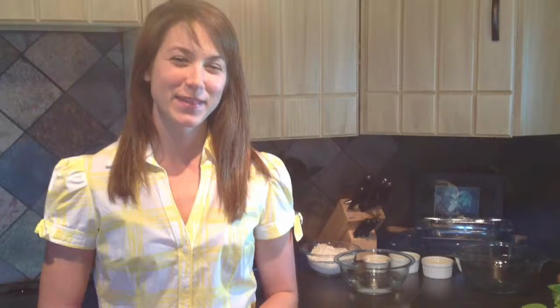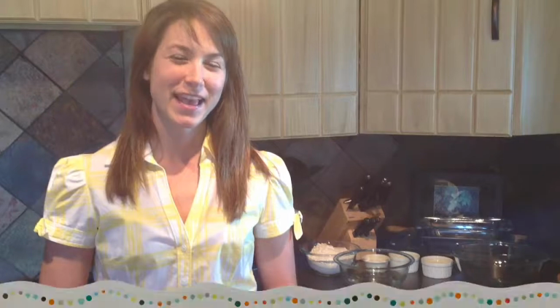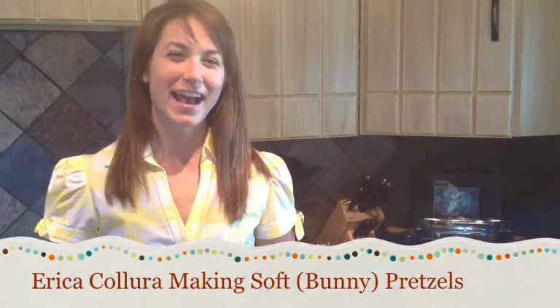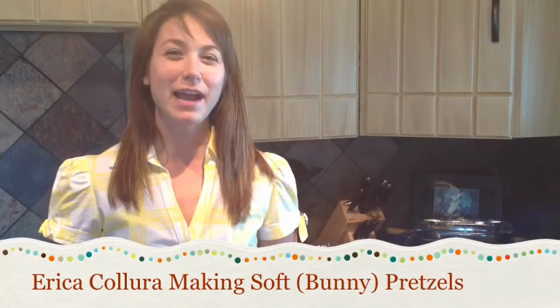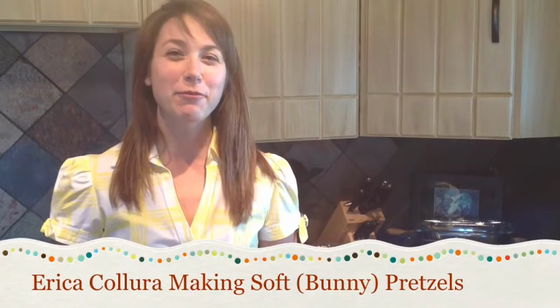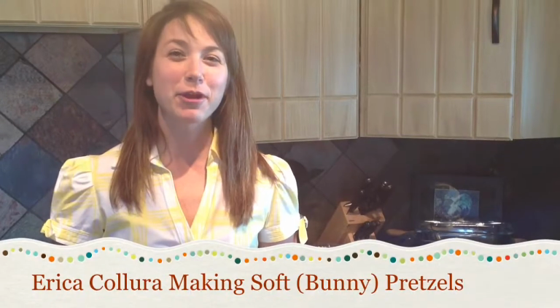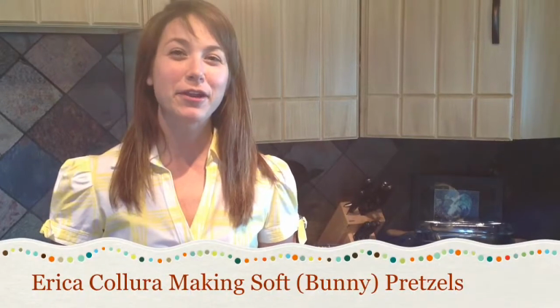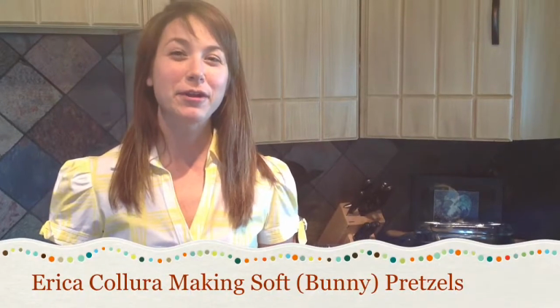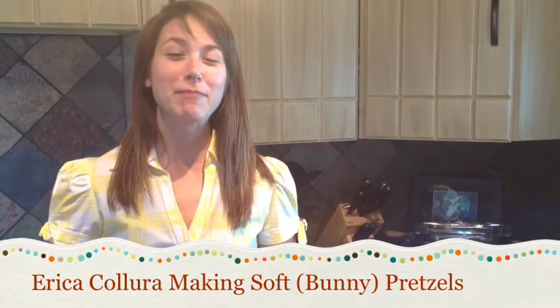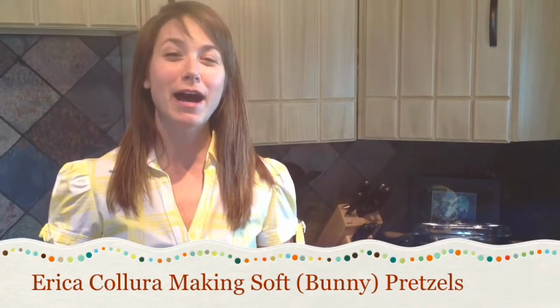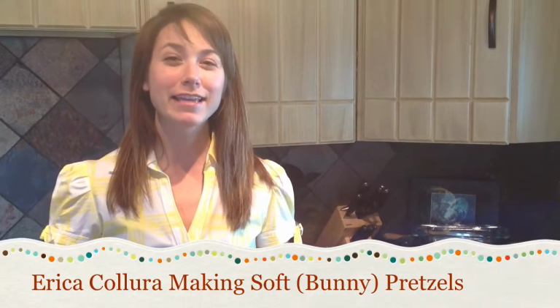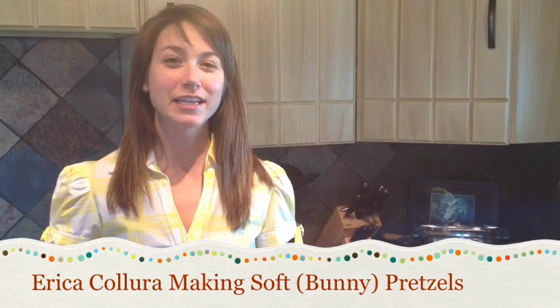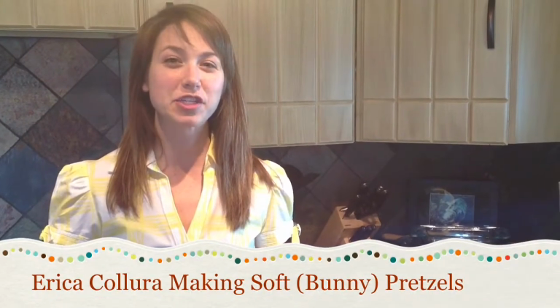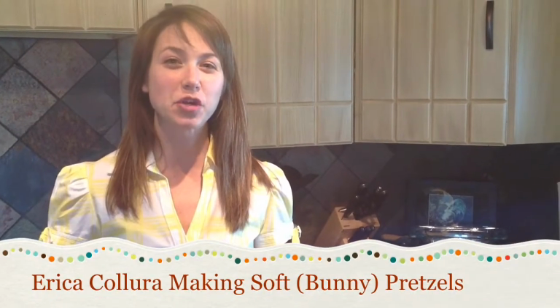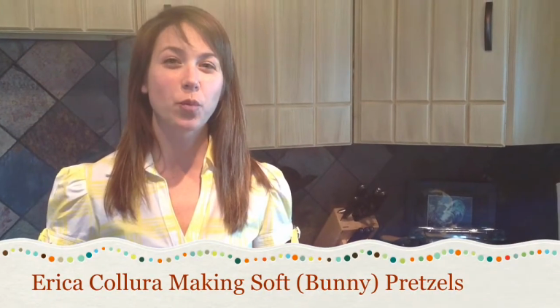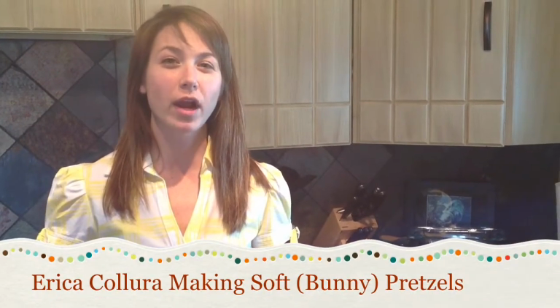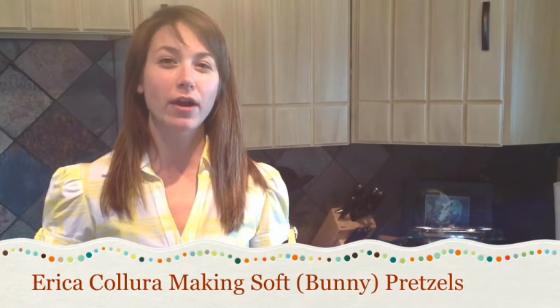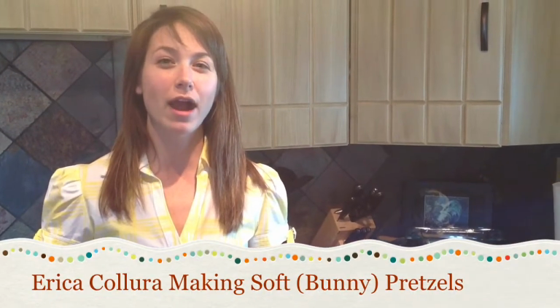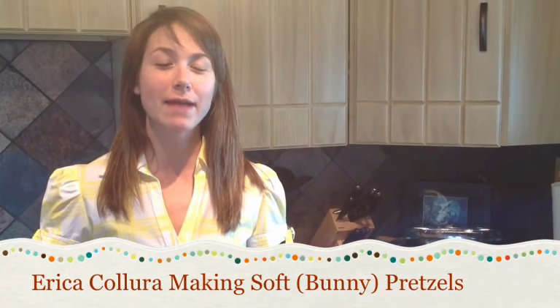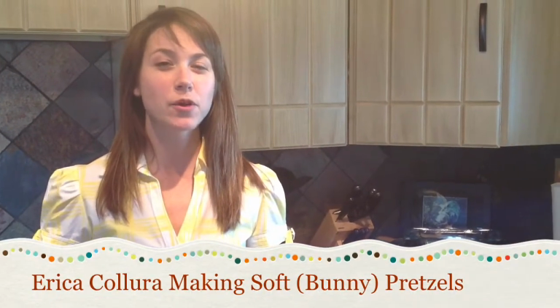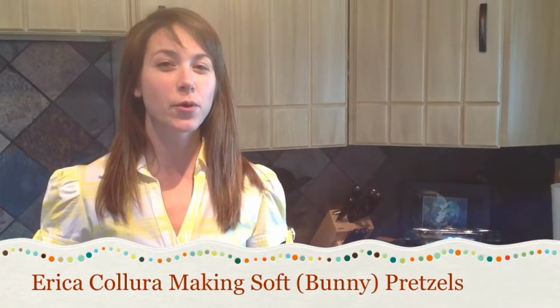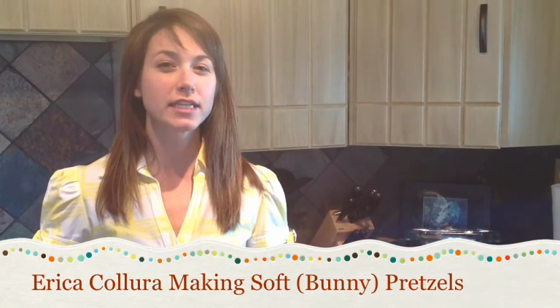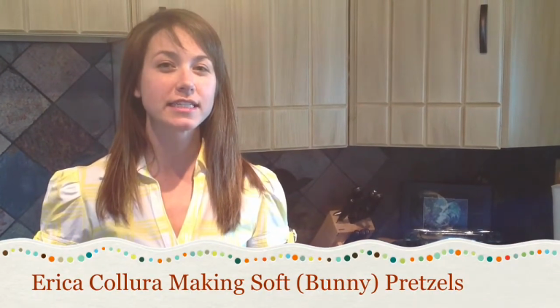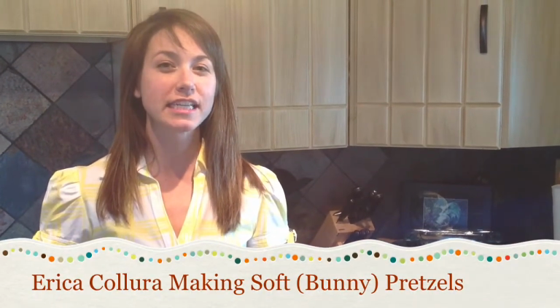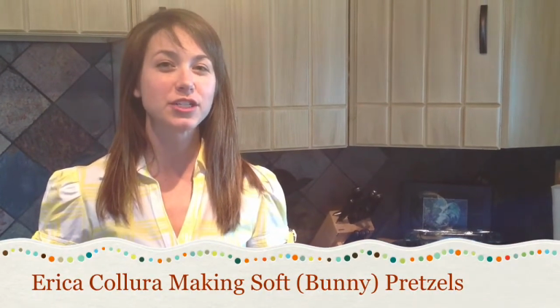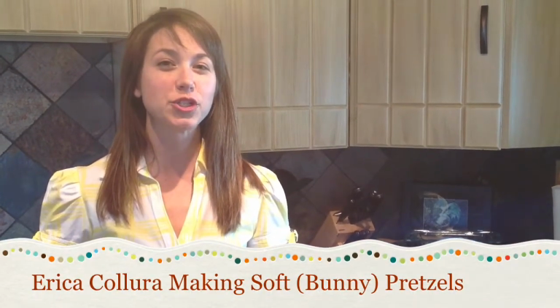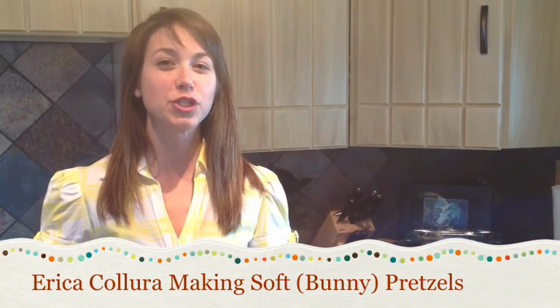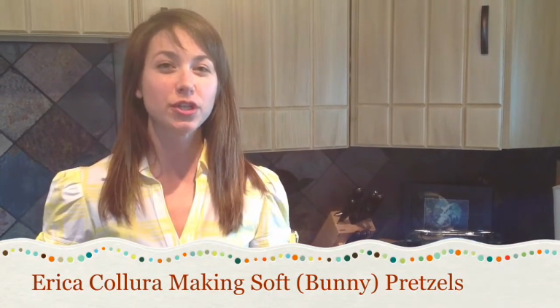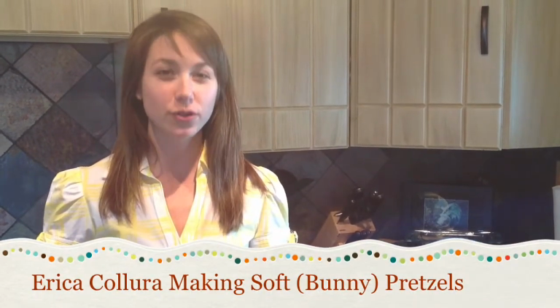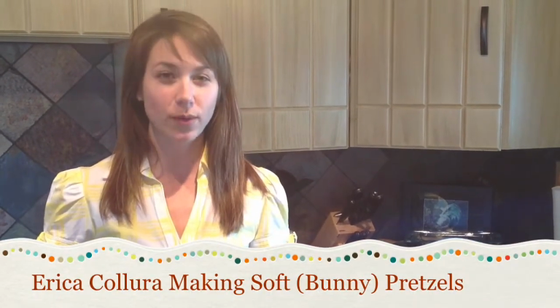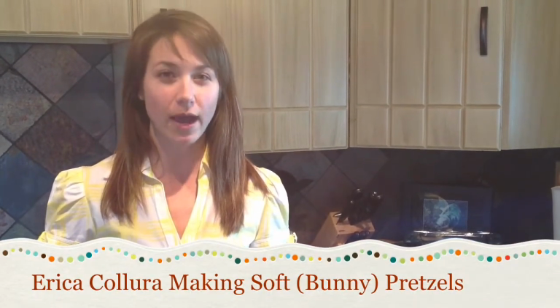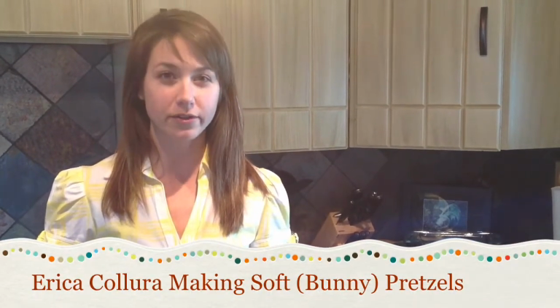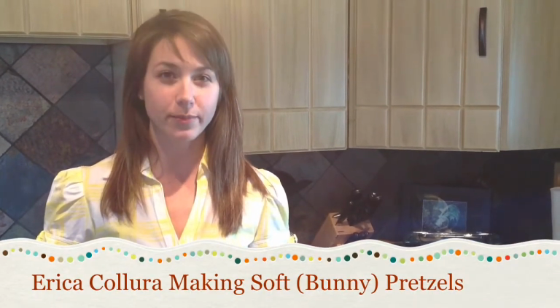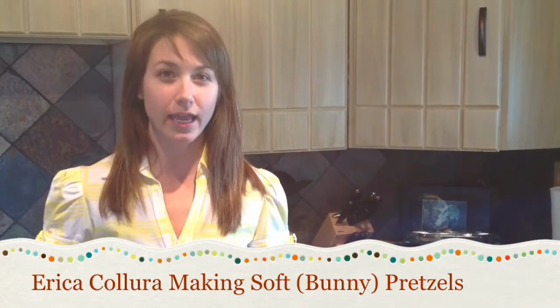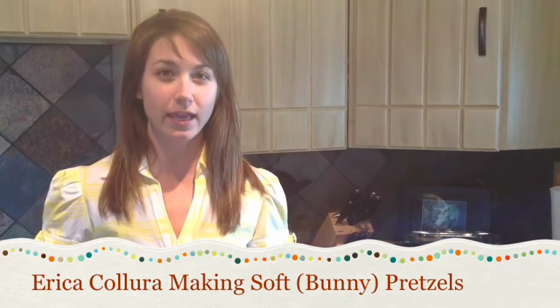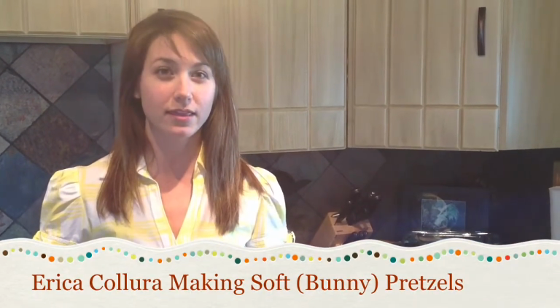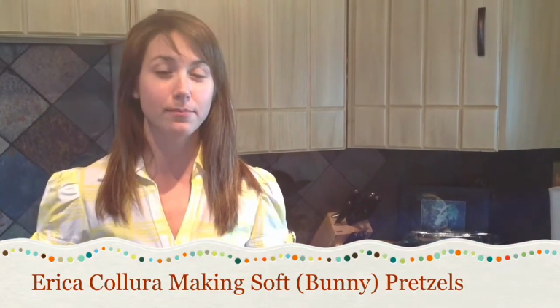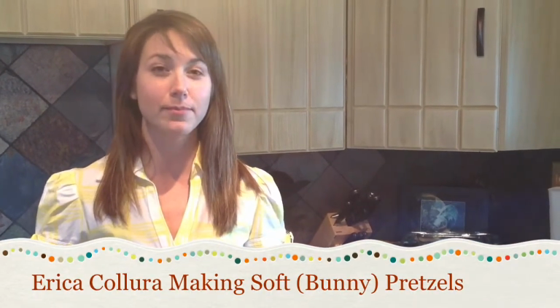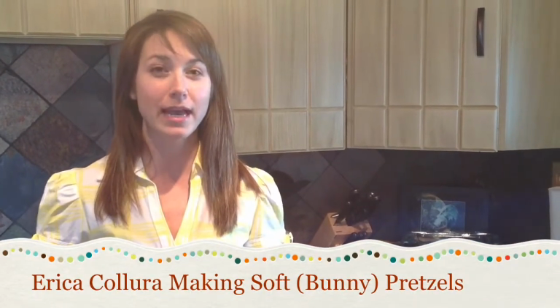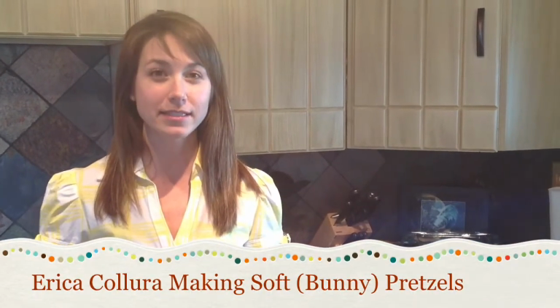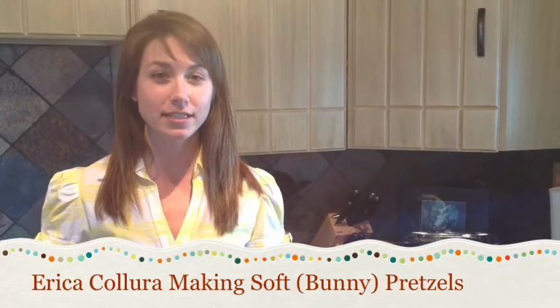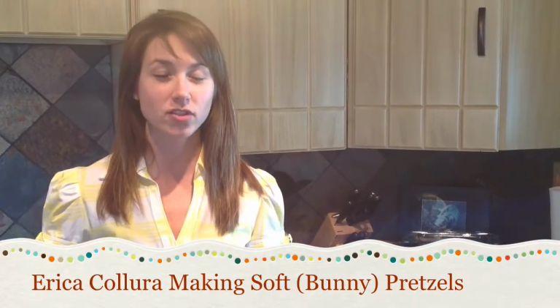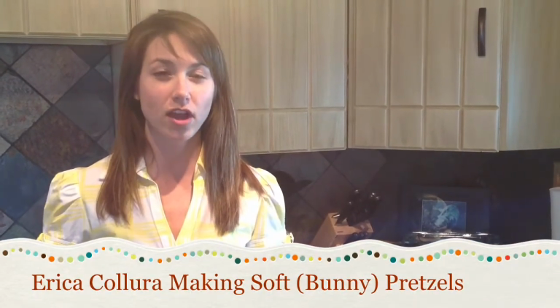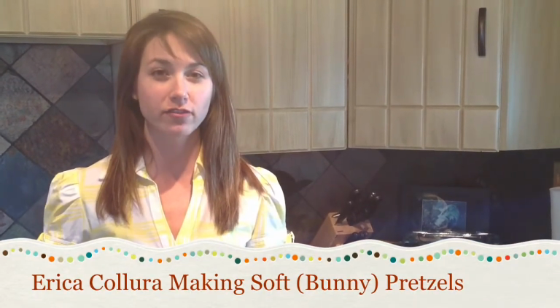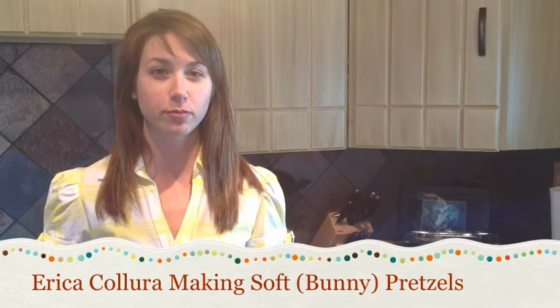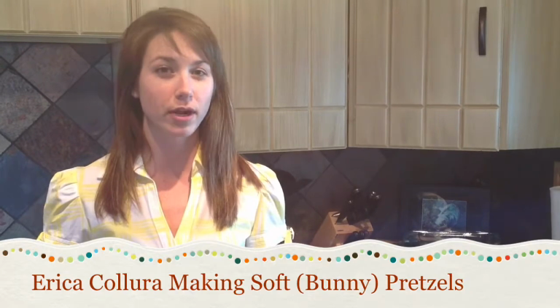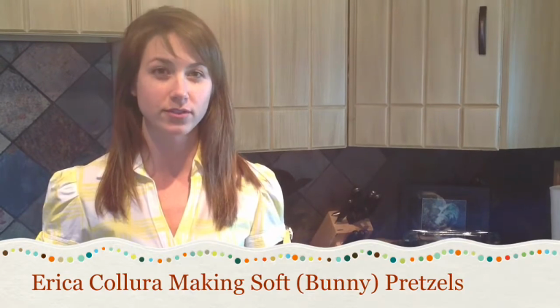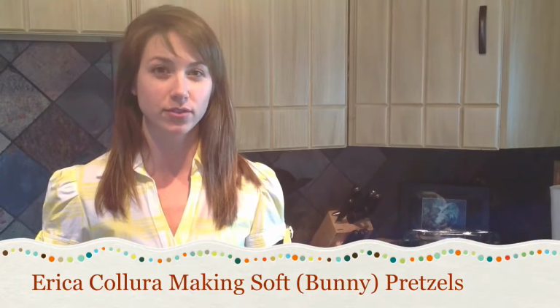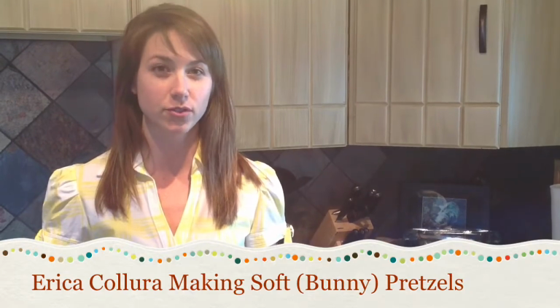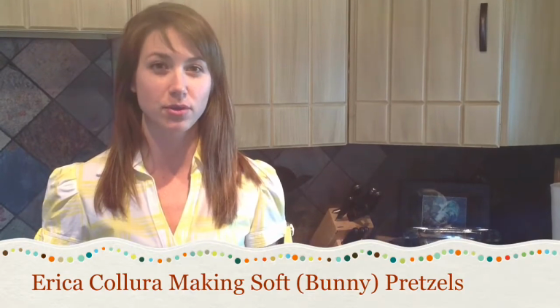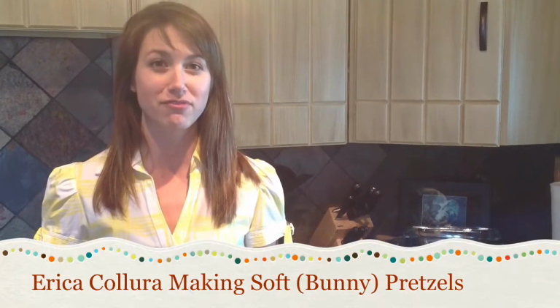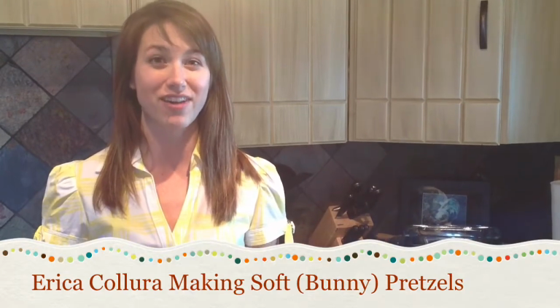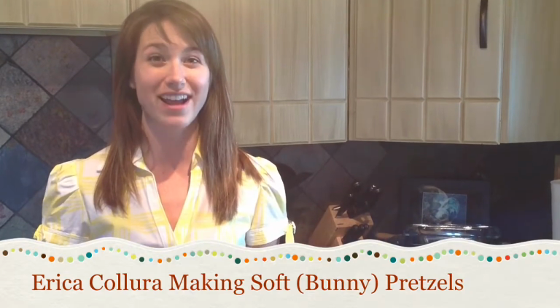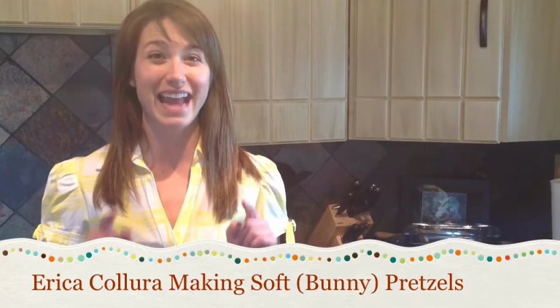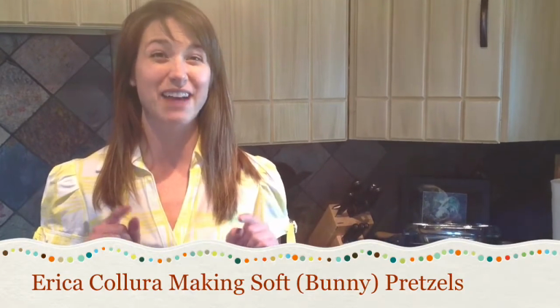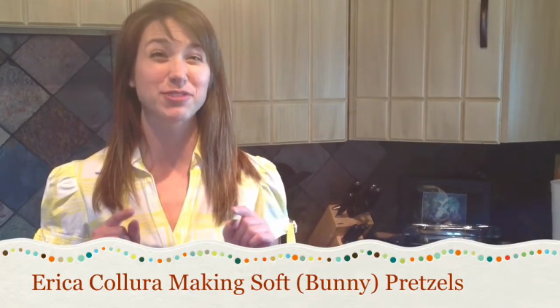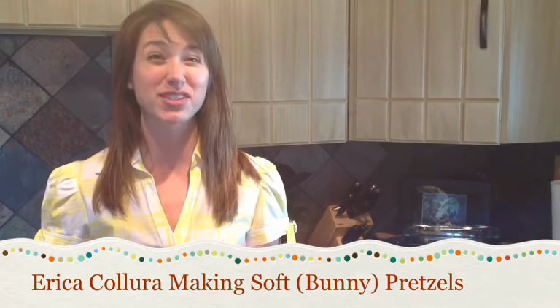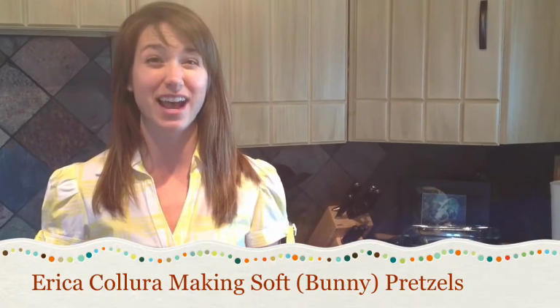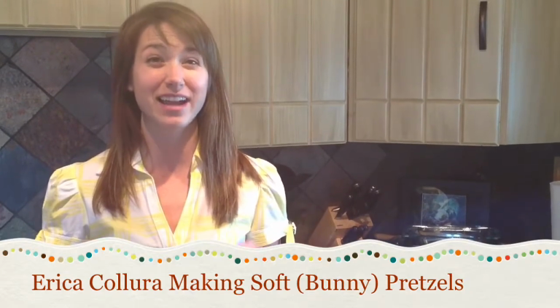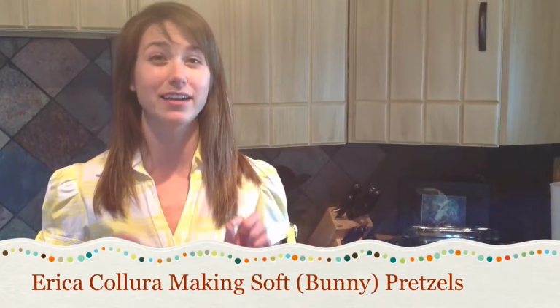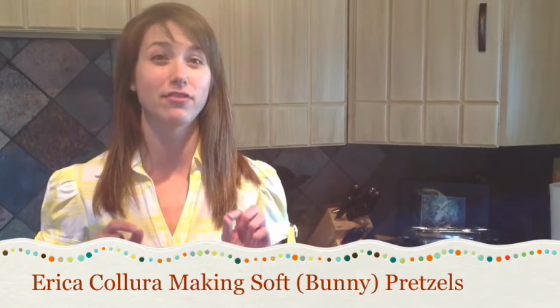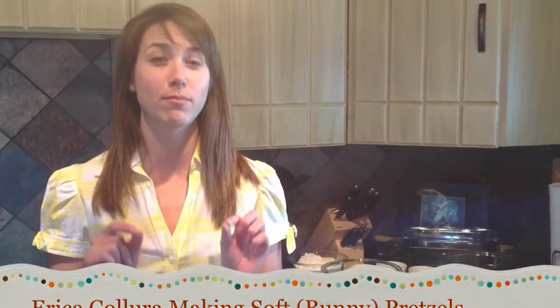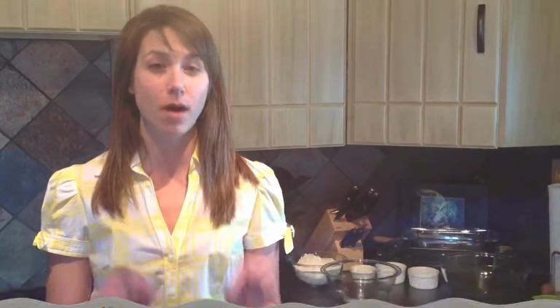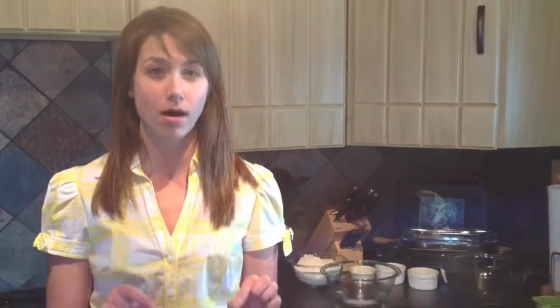Hi, we're here in my kitchen where I'm going to teach you how to bake the best soft pretzels you can find outside of the mall.